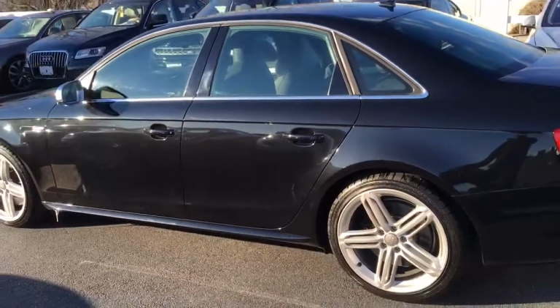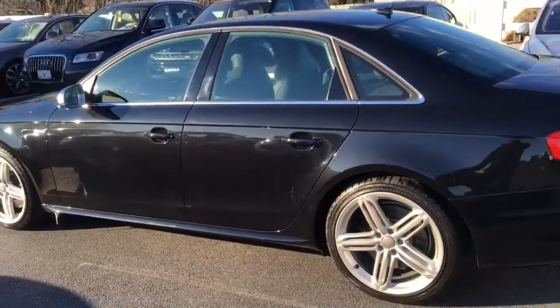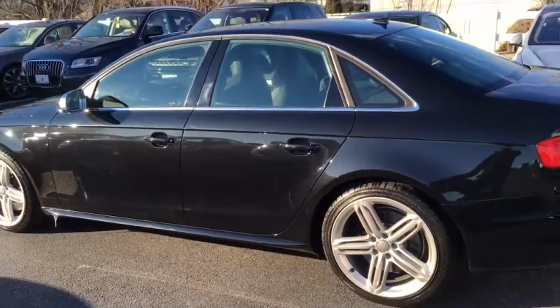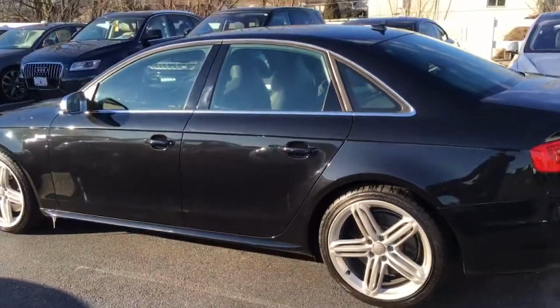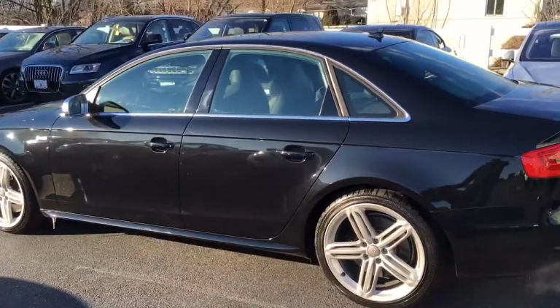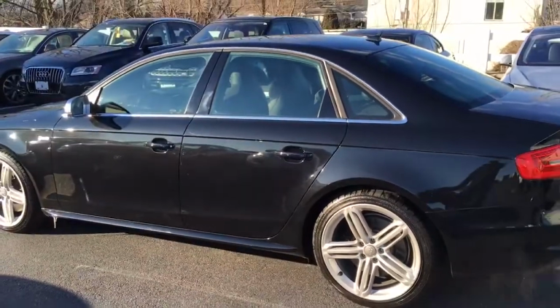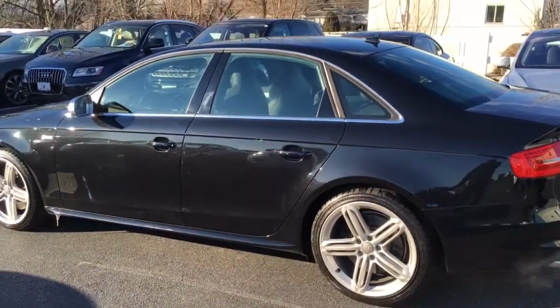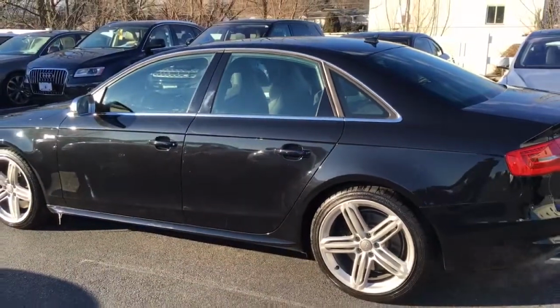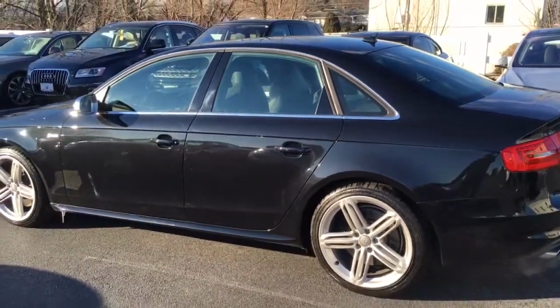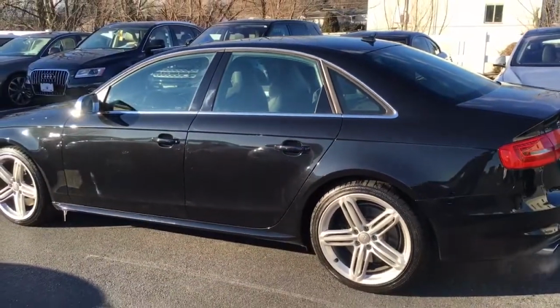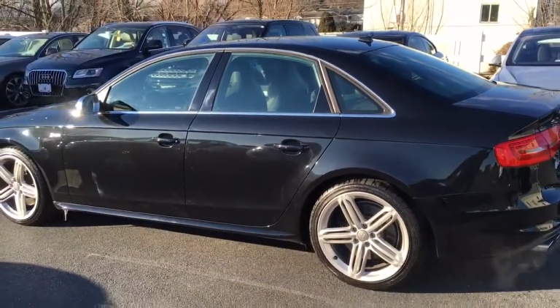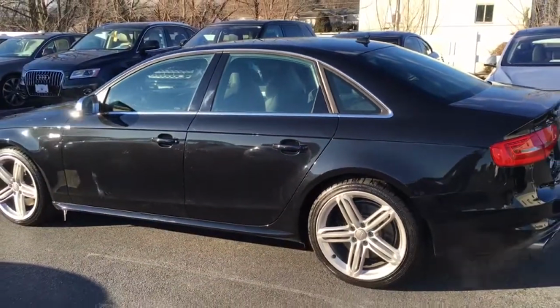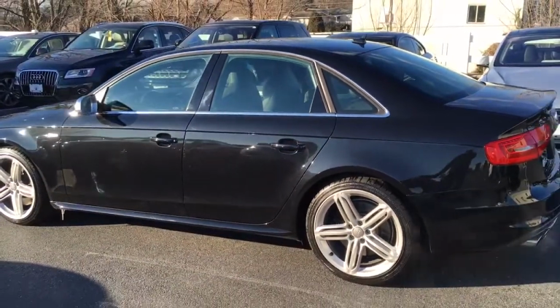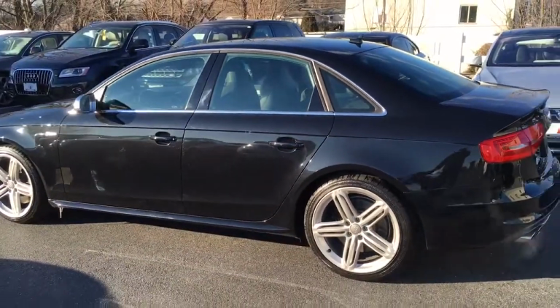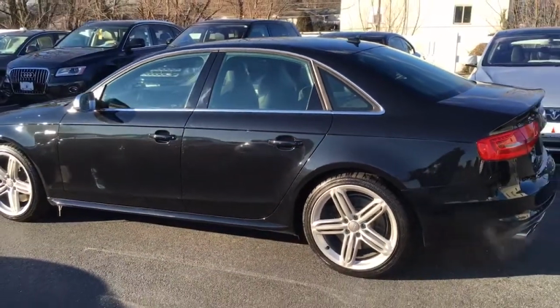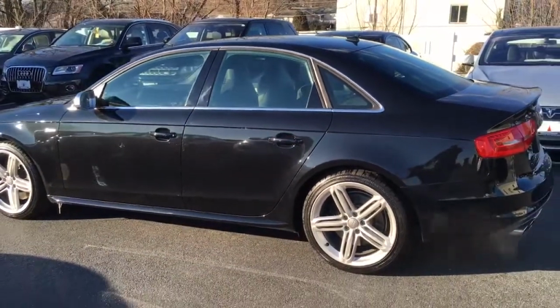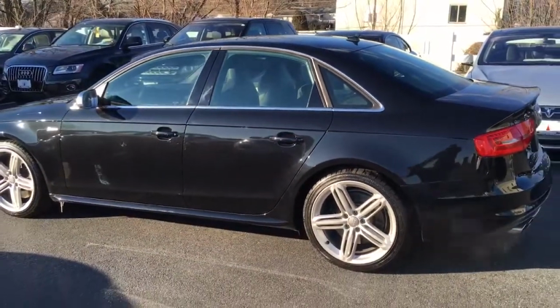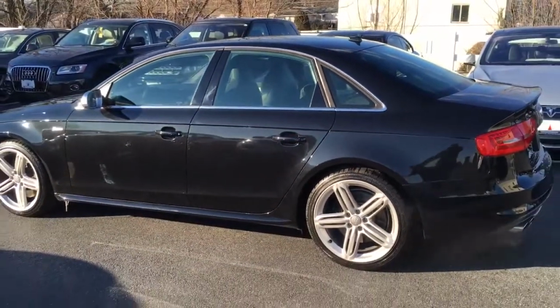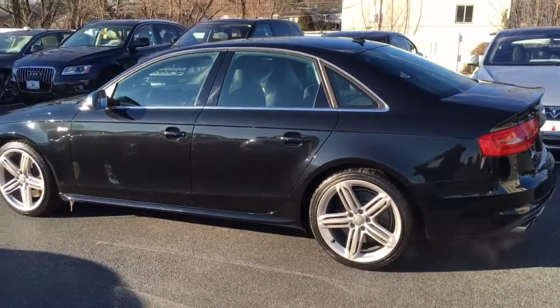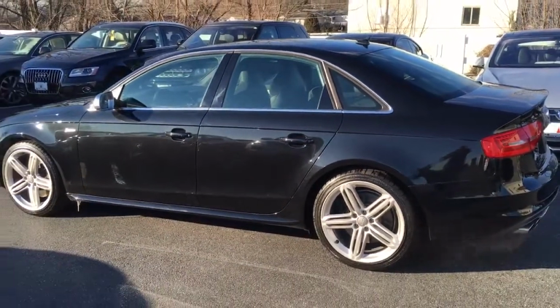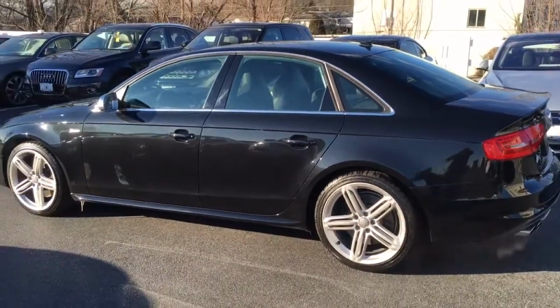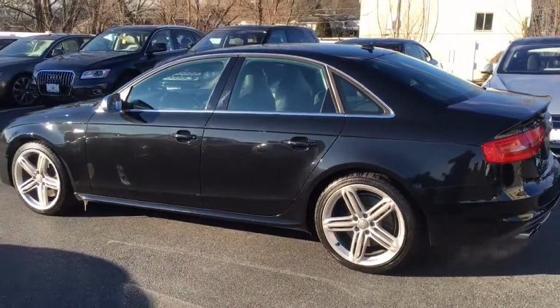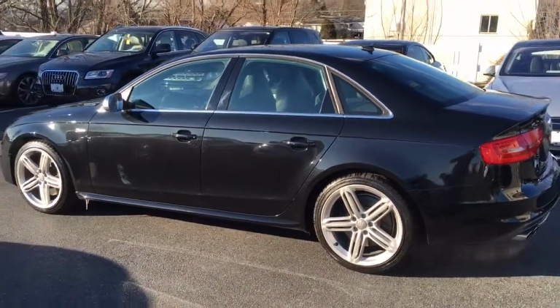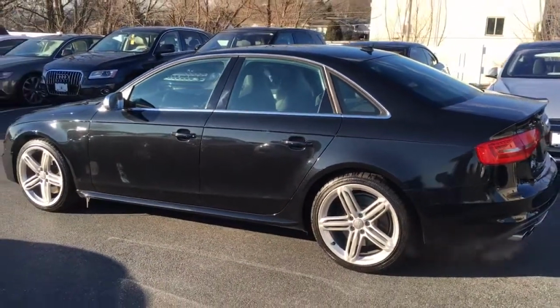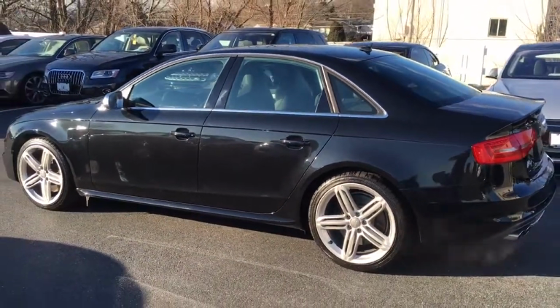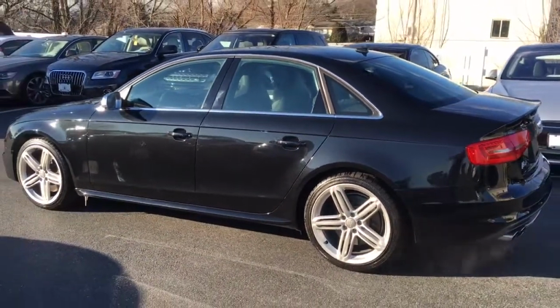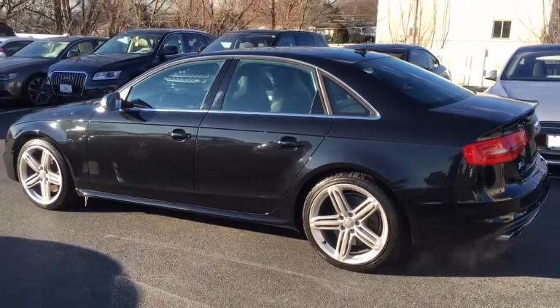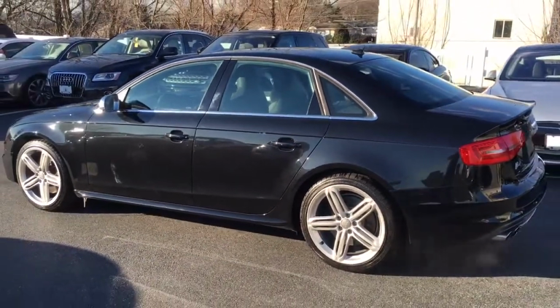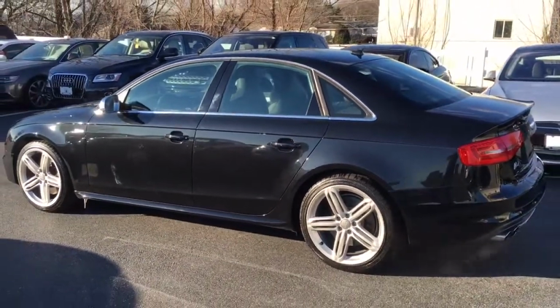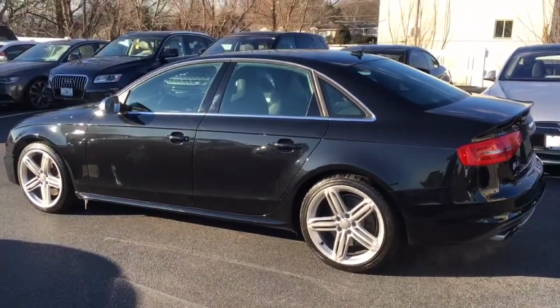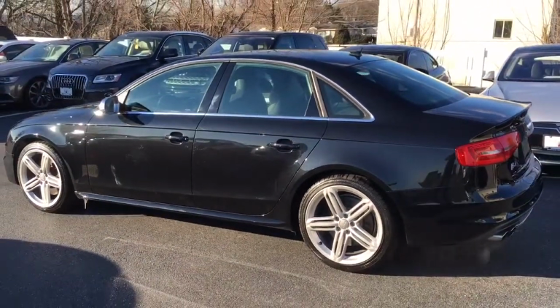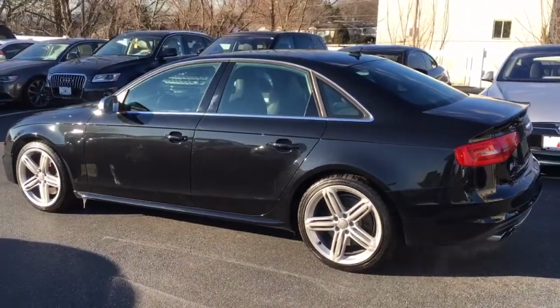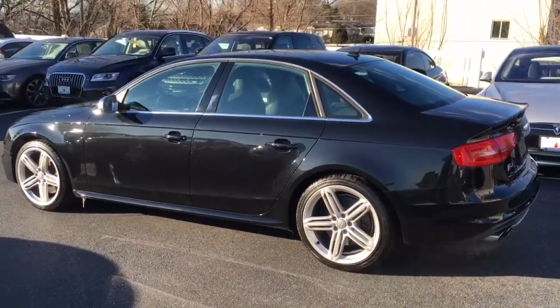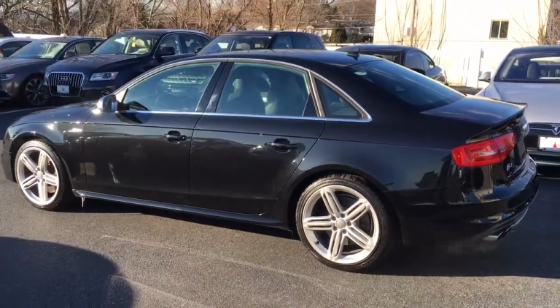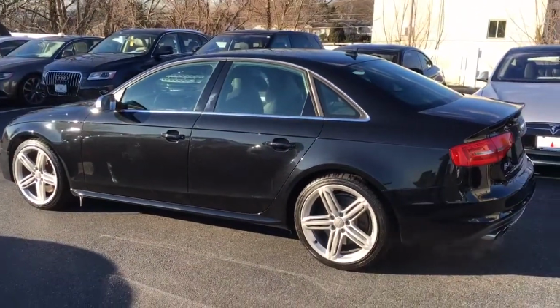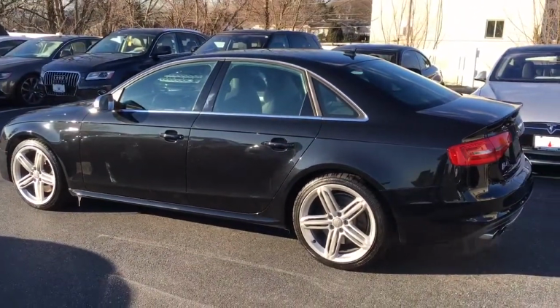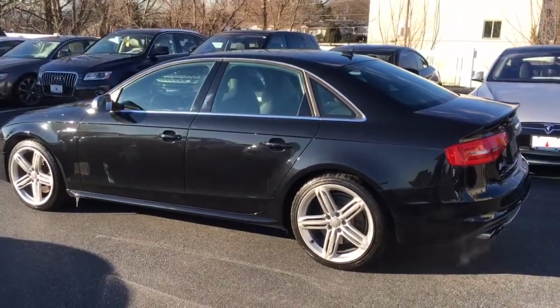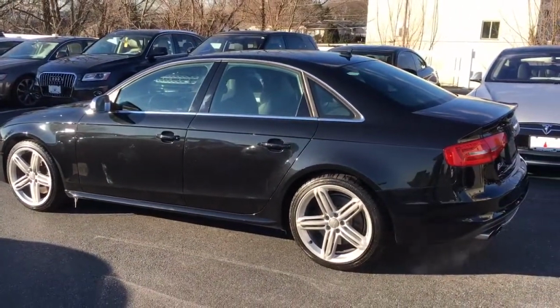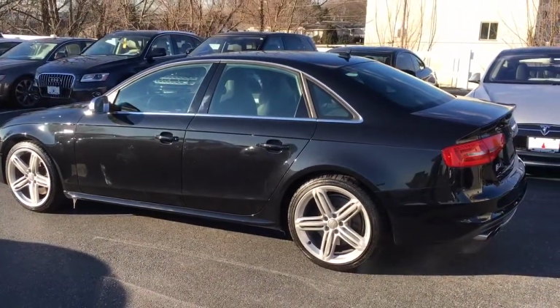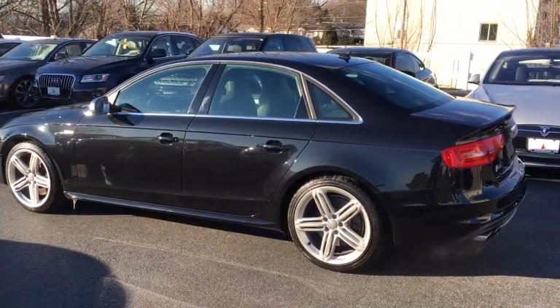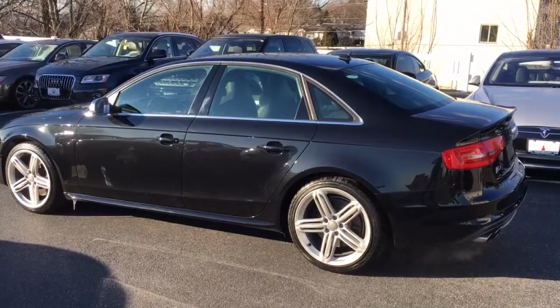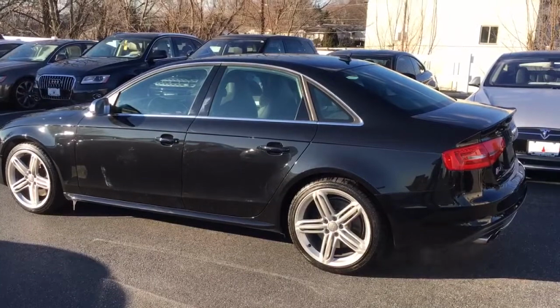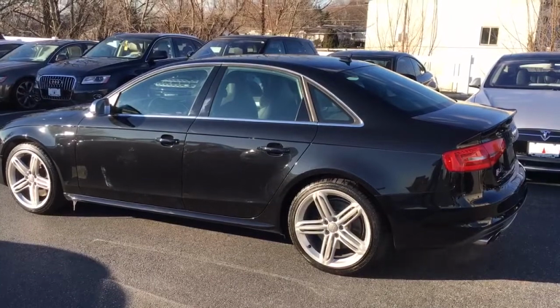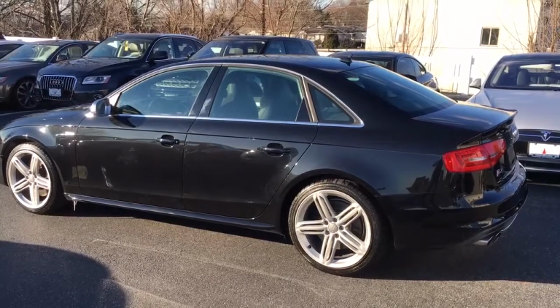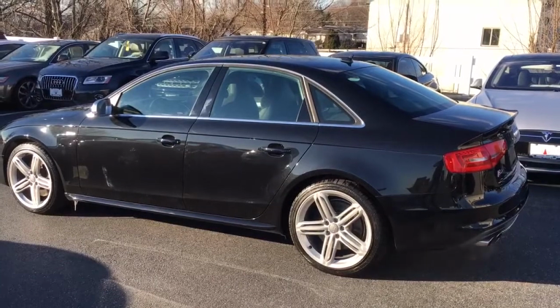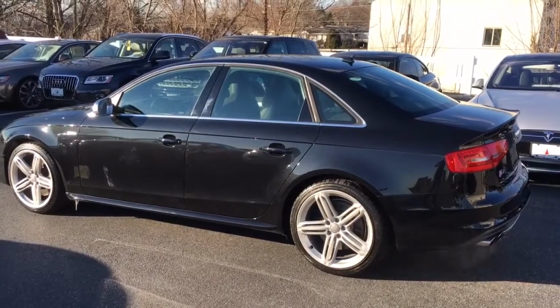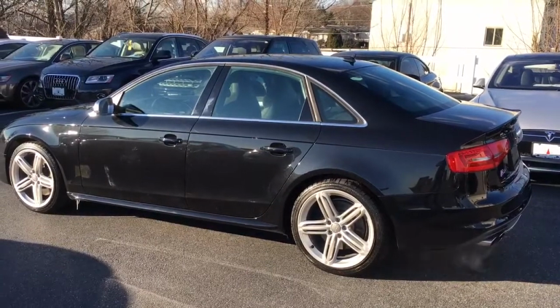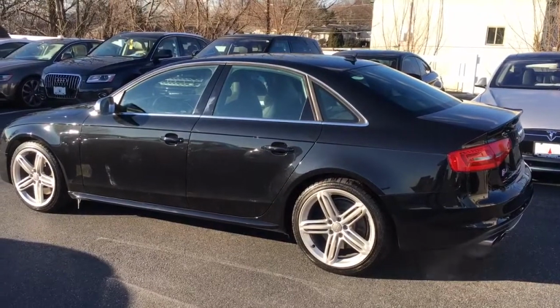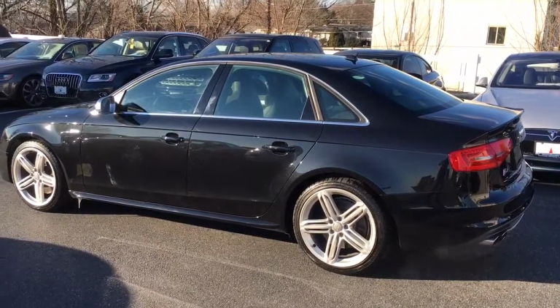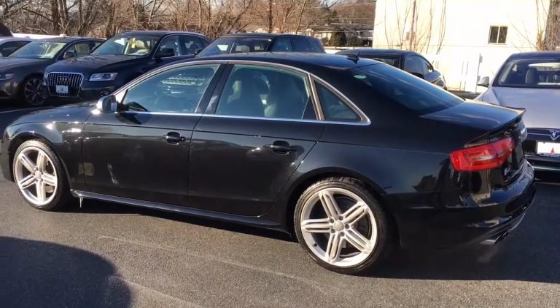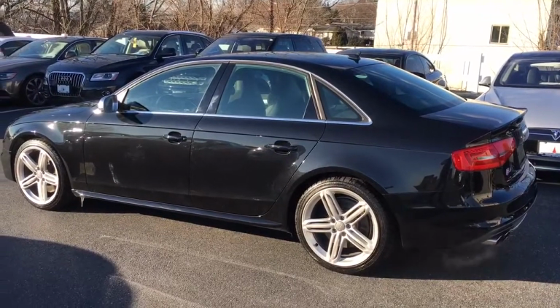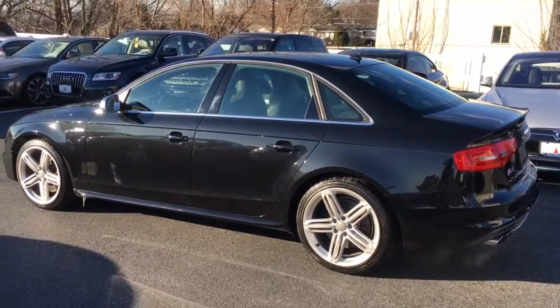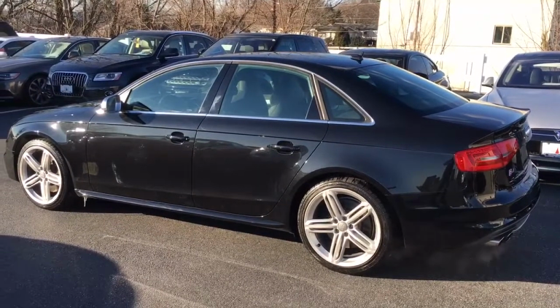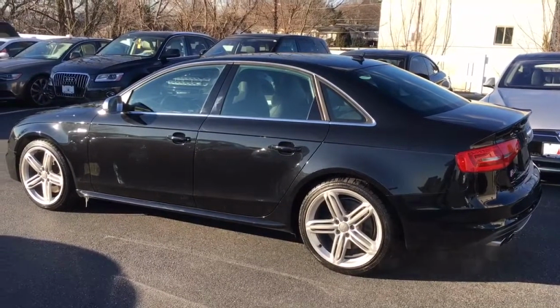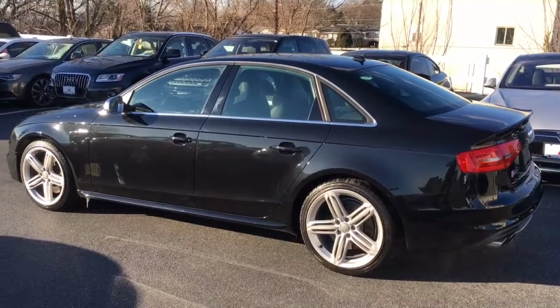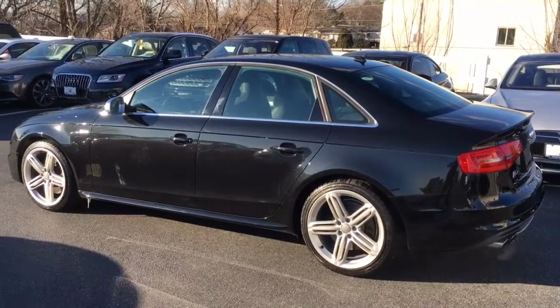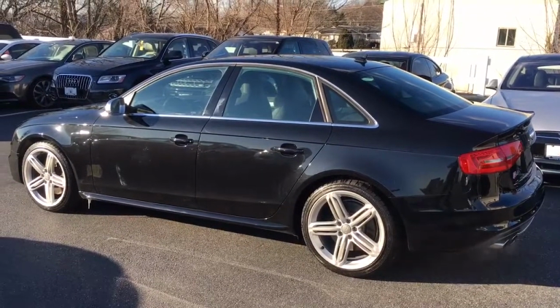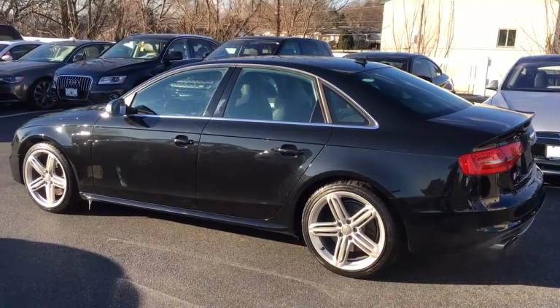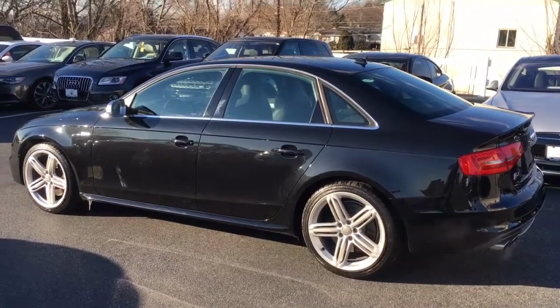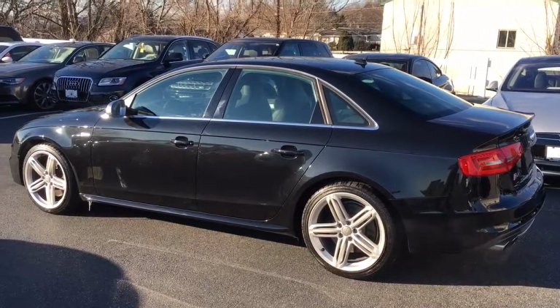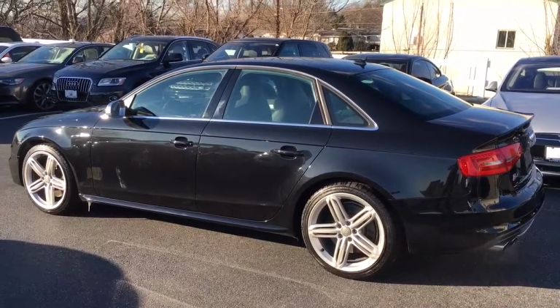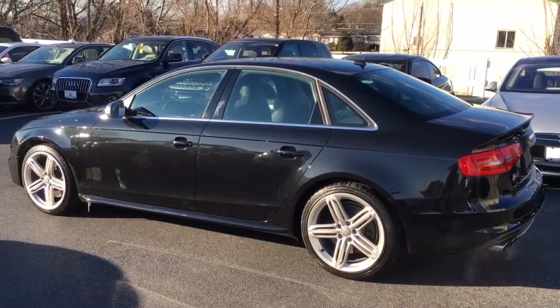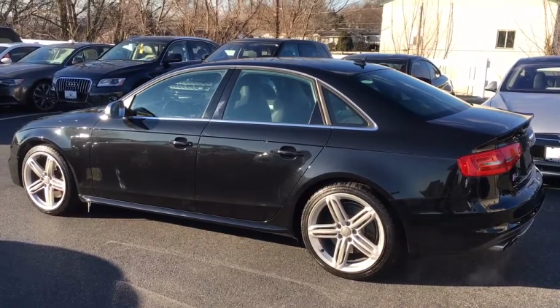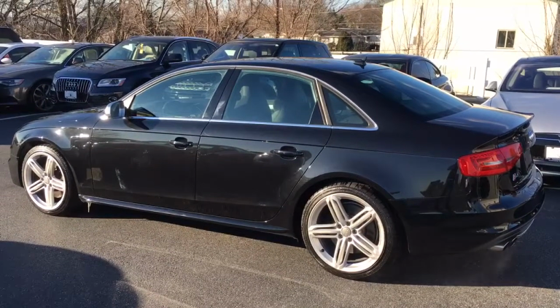2013 Audi S4 Premium Plus — Advanced Key, Navigation, S-Tronic. You're not going to find a more fun car to drive.